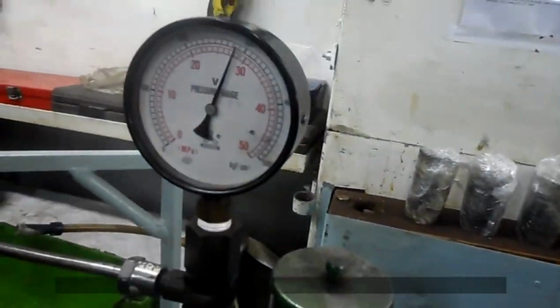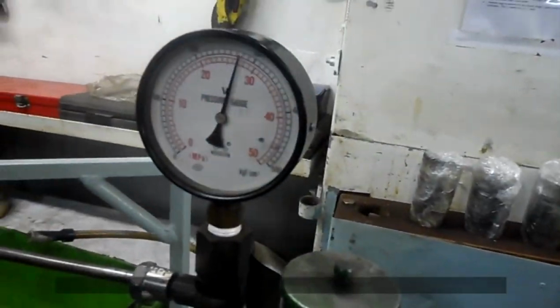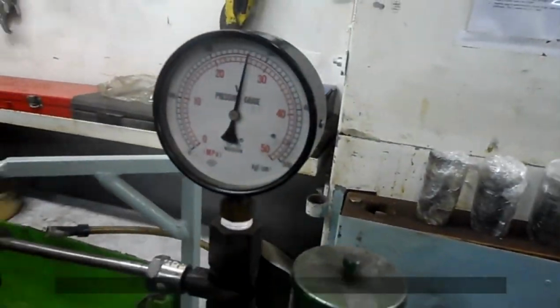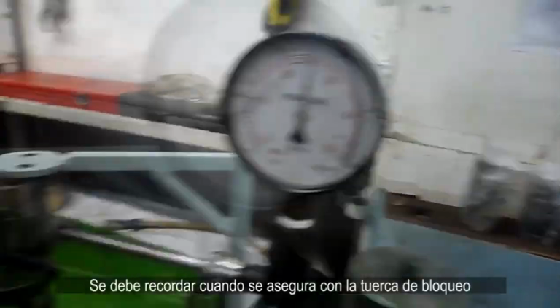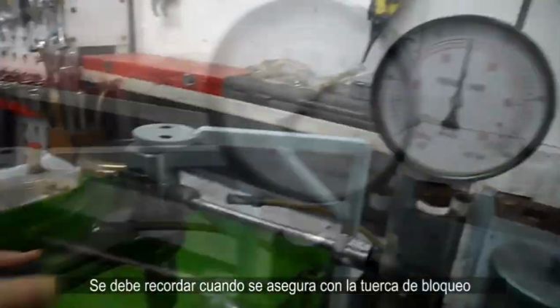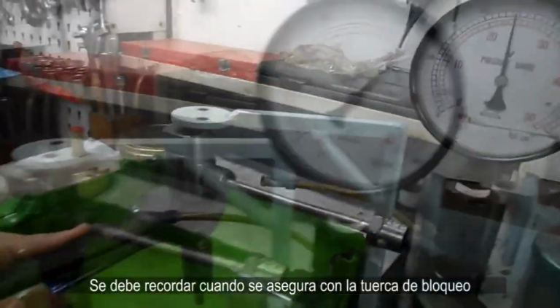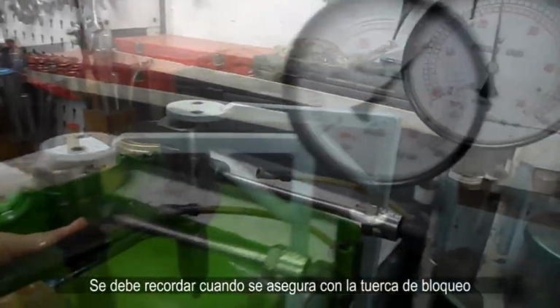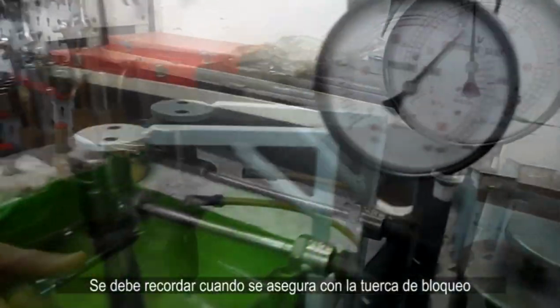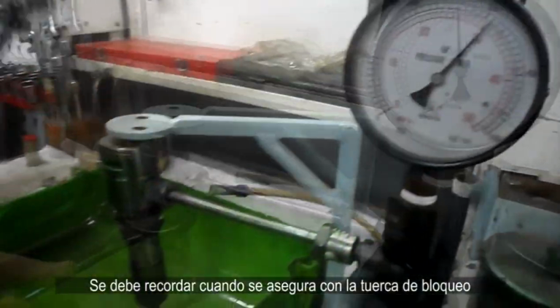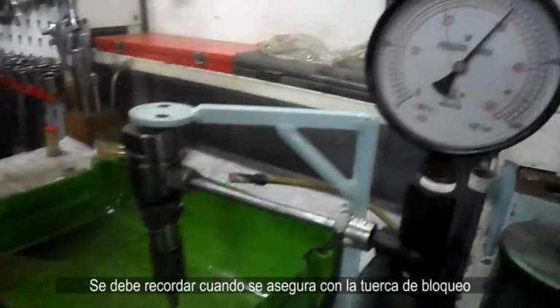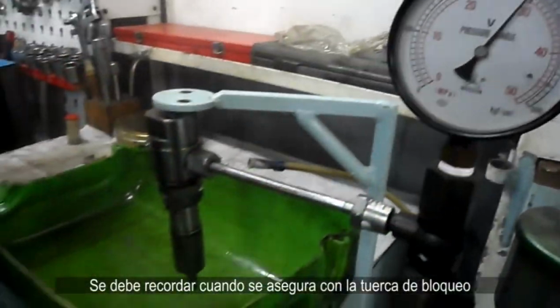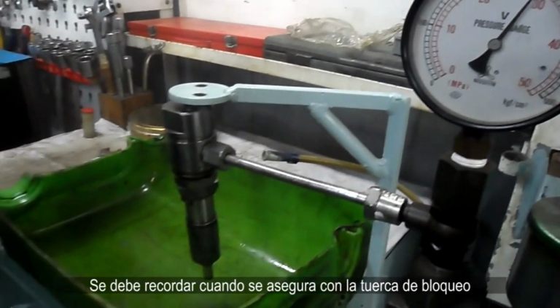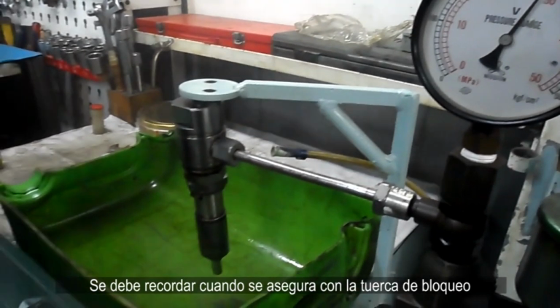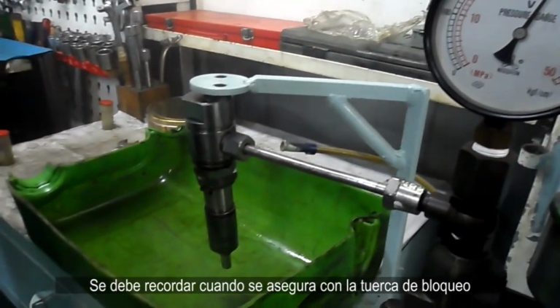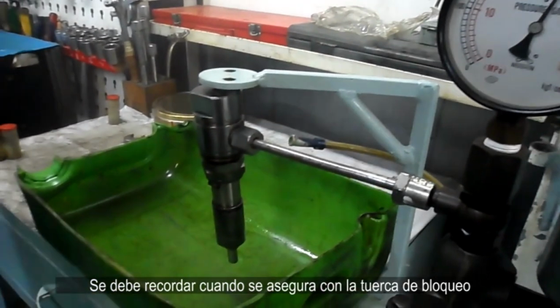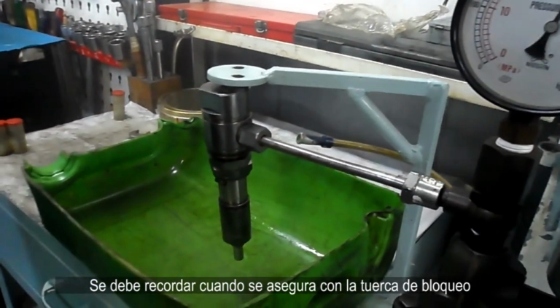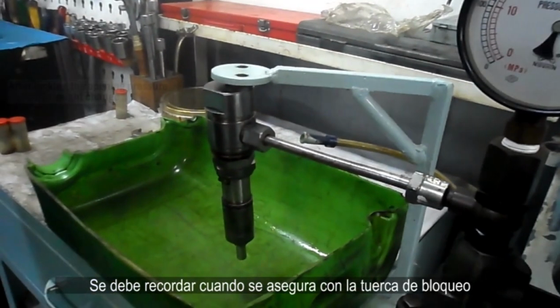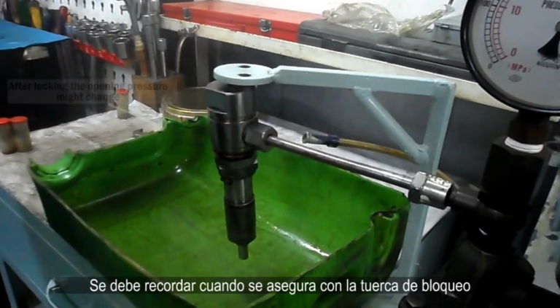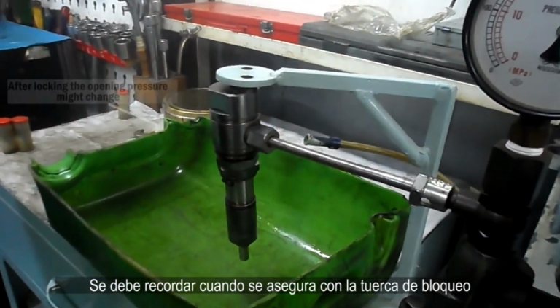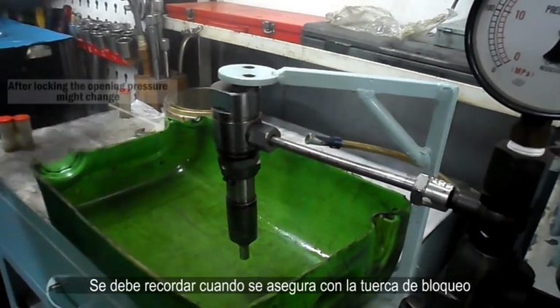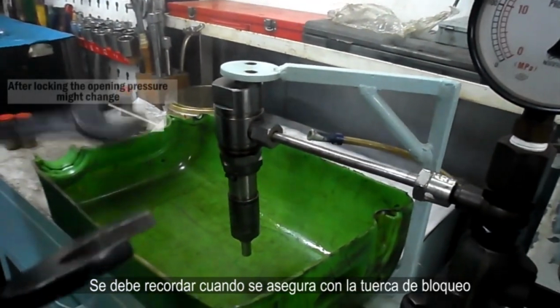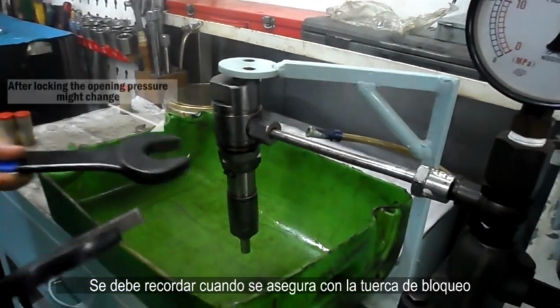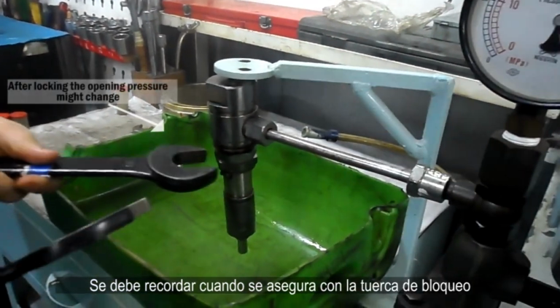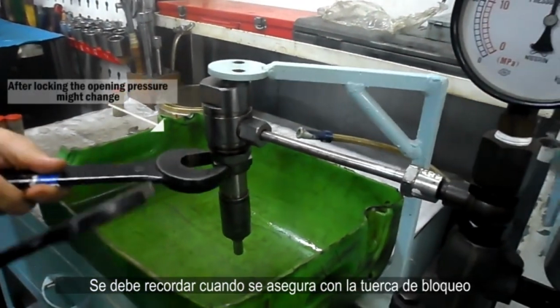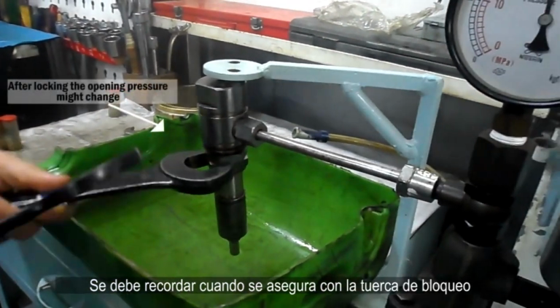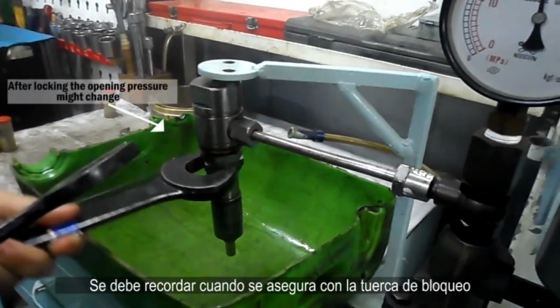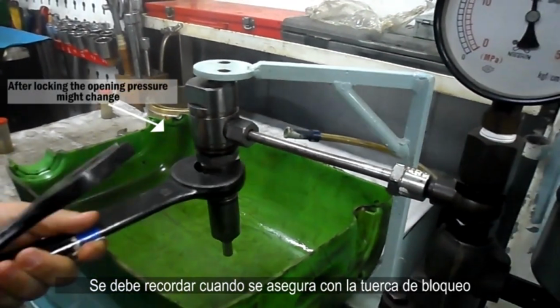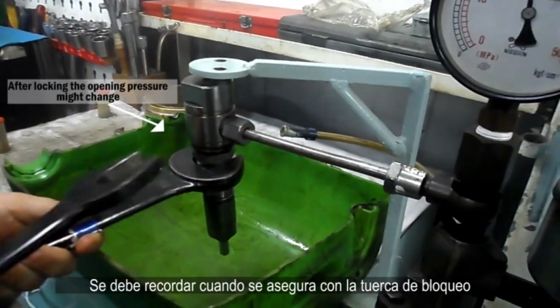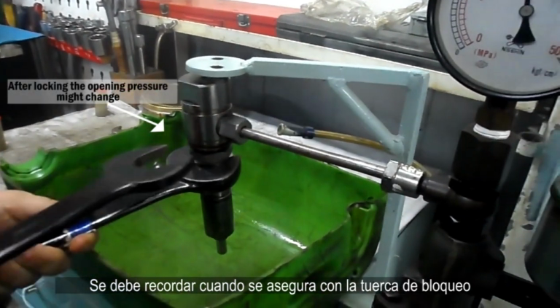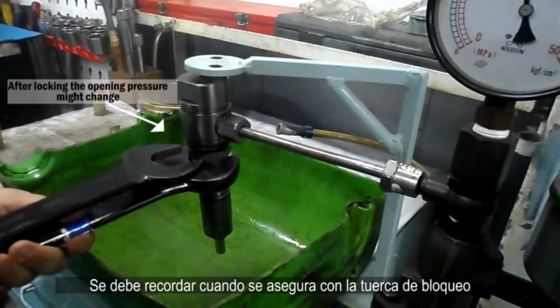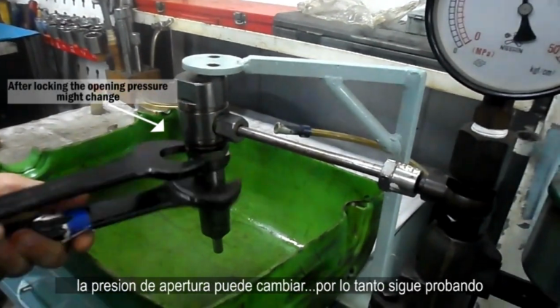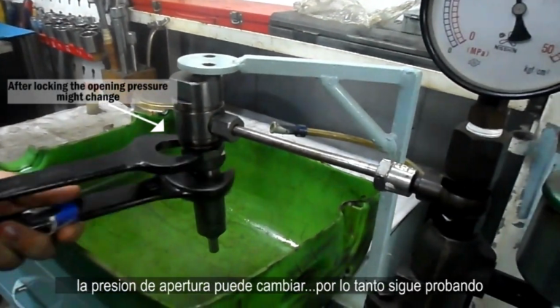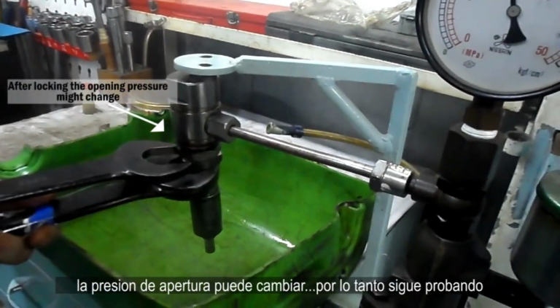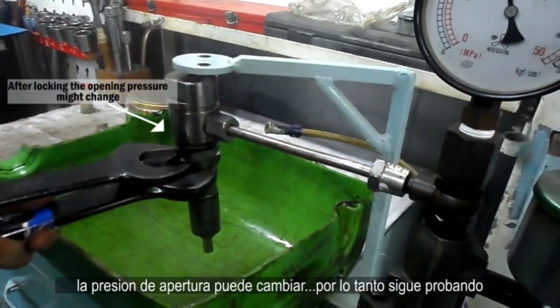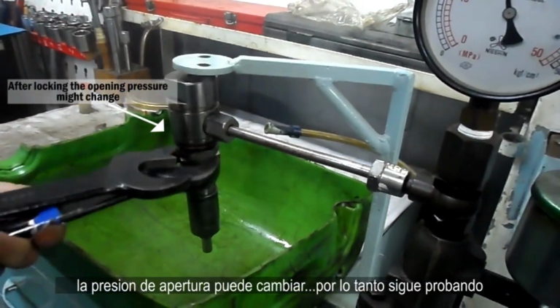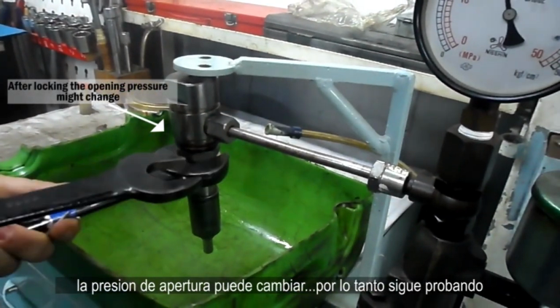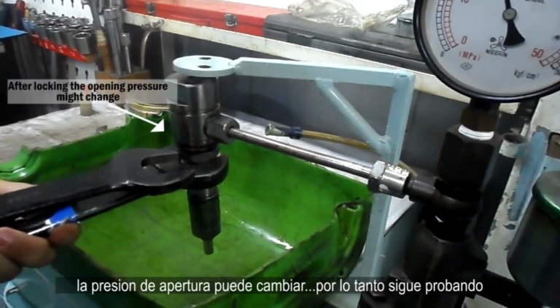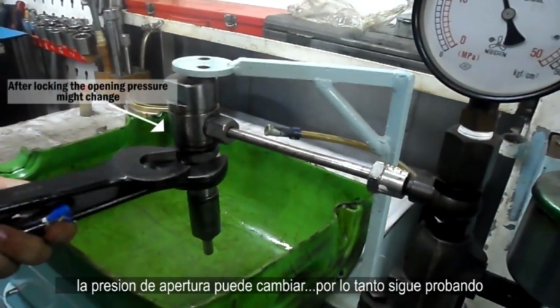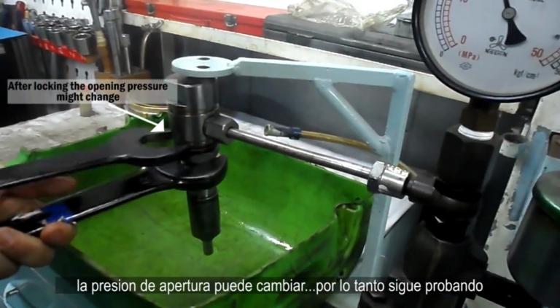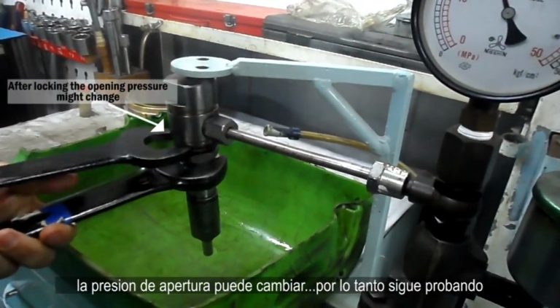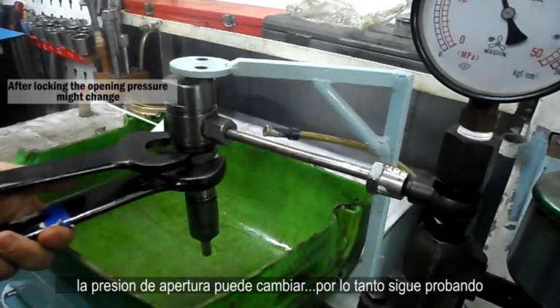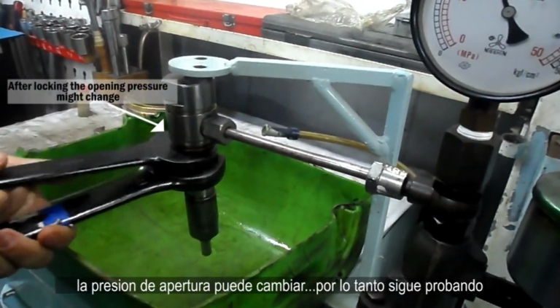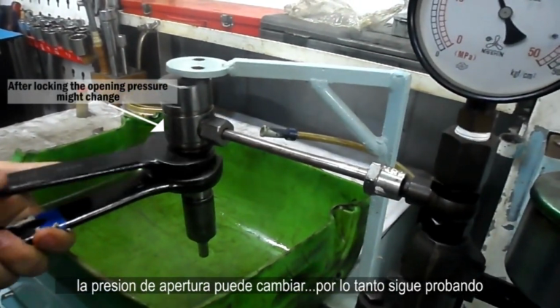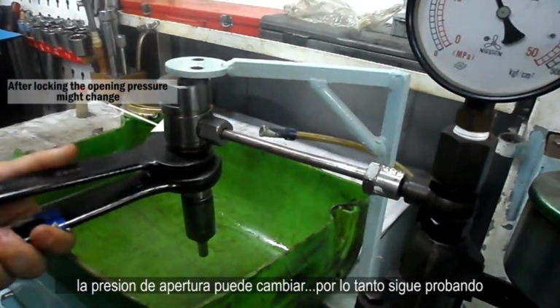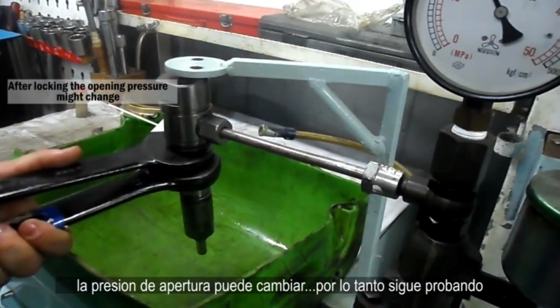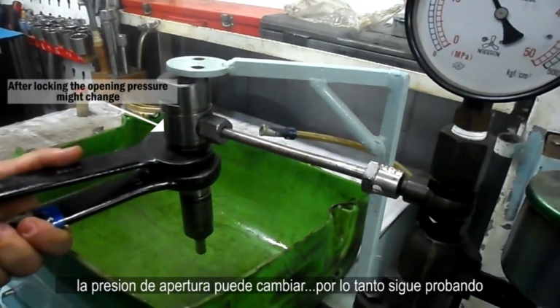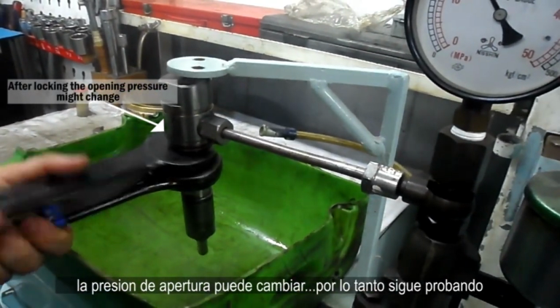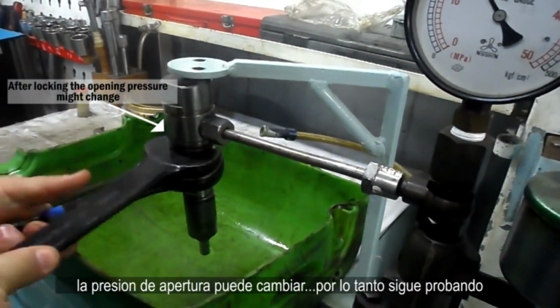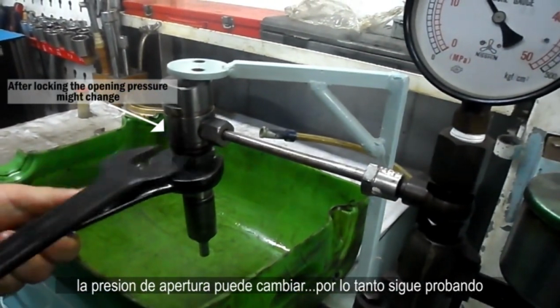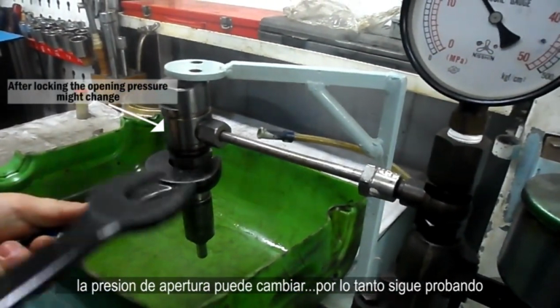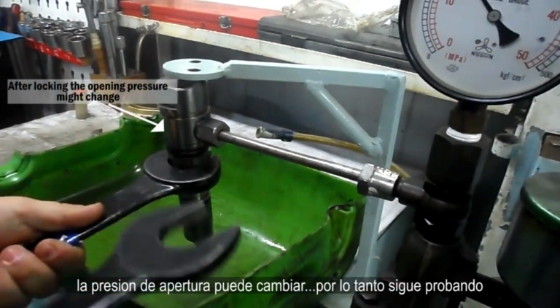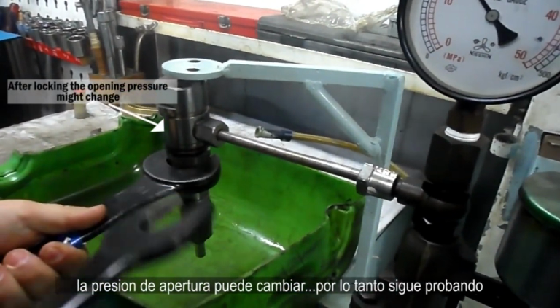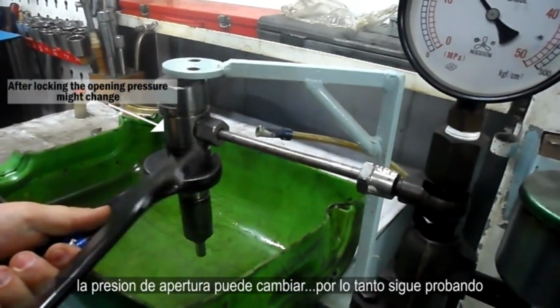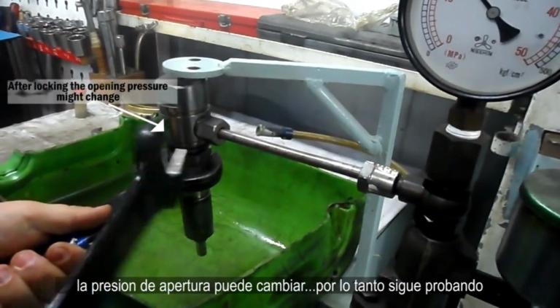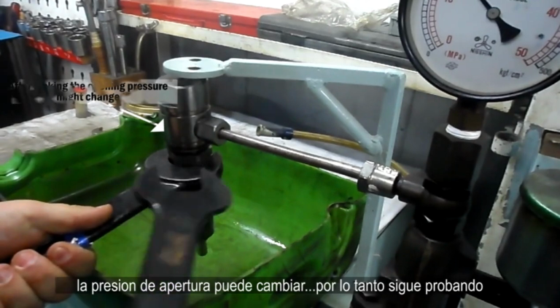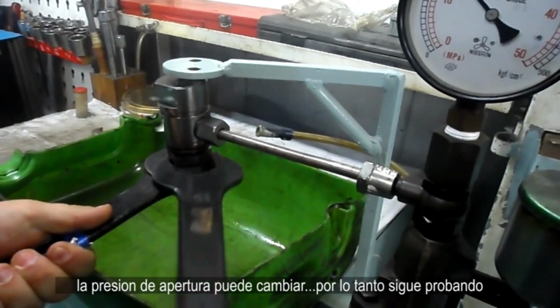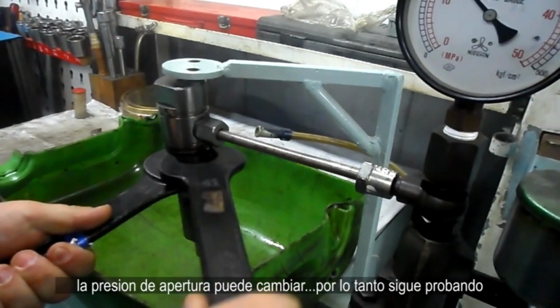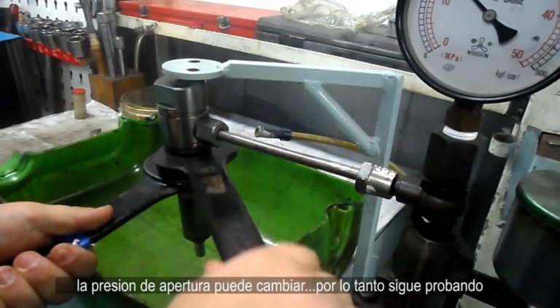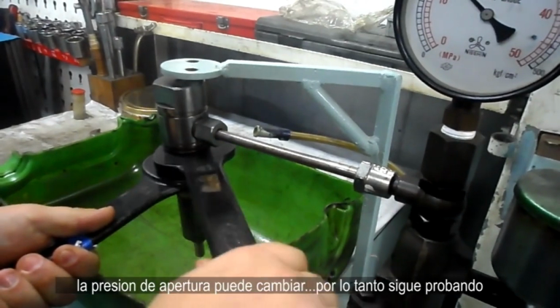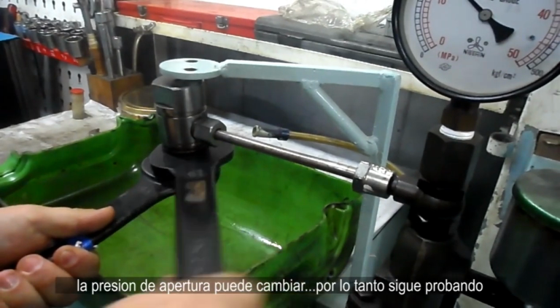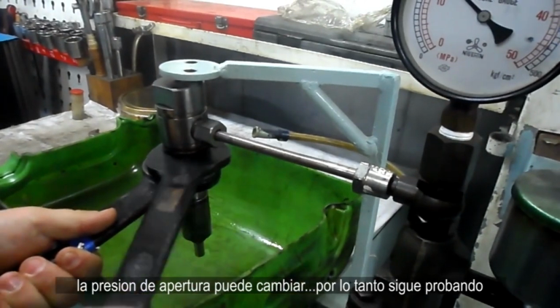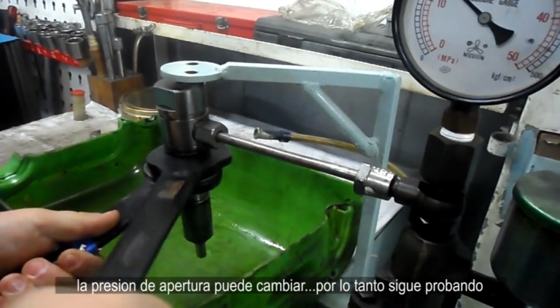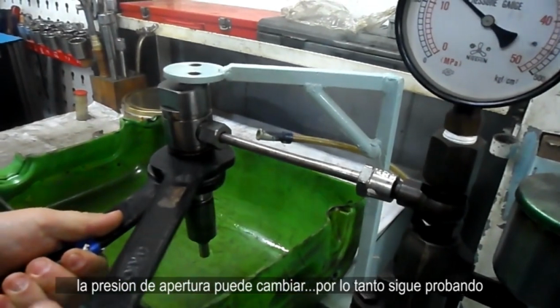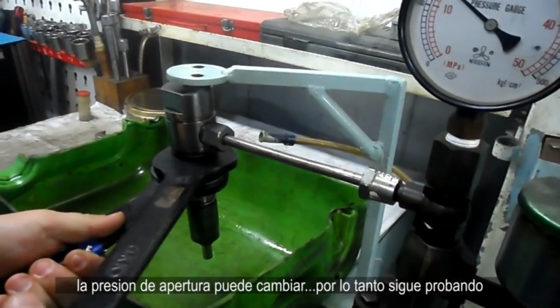Remember that when locking with the lock nut, the opening pressure might change. So keep testing.